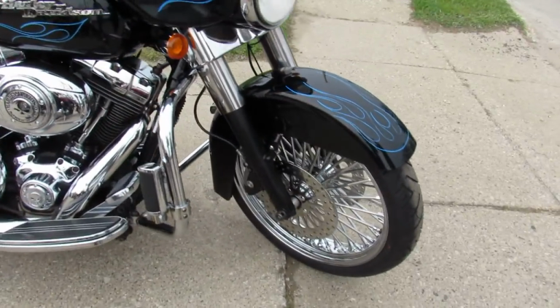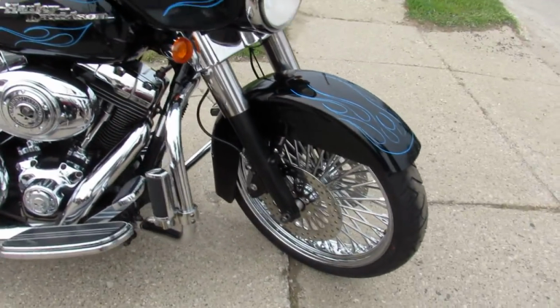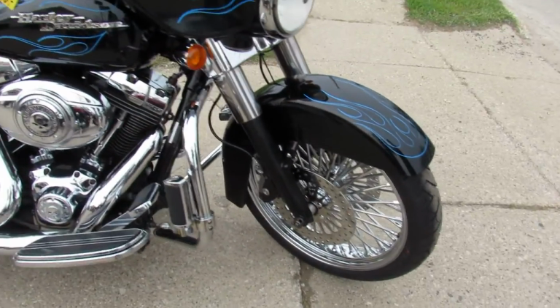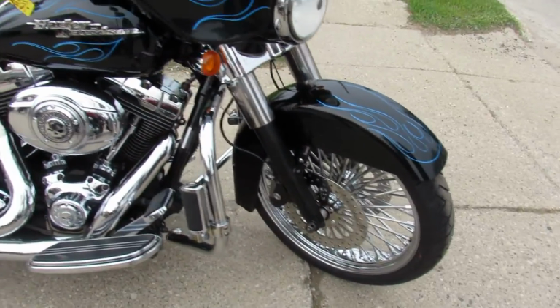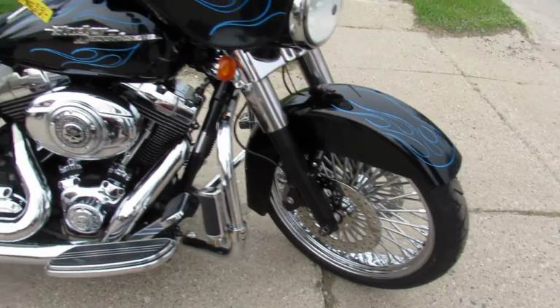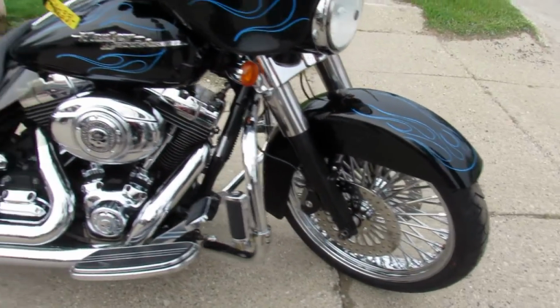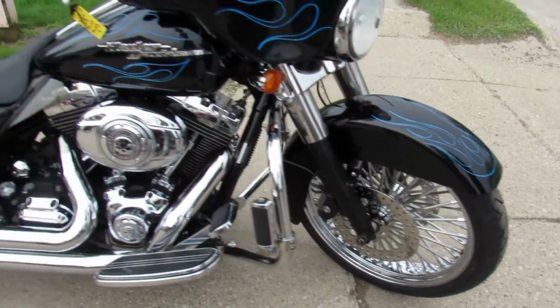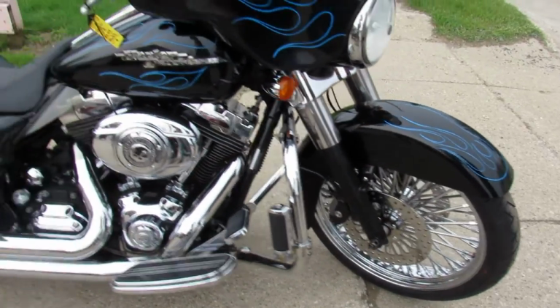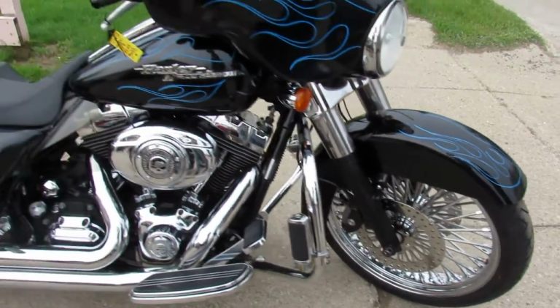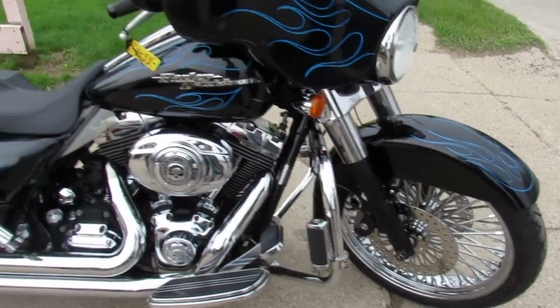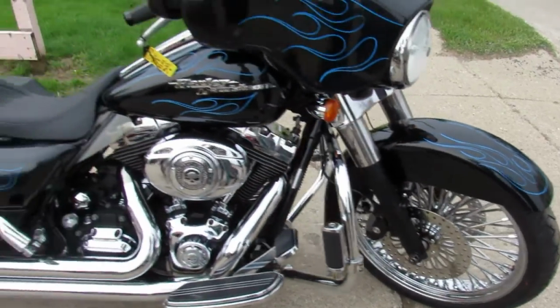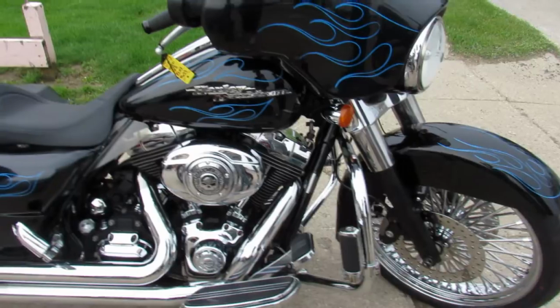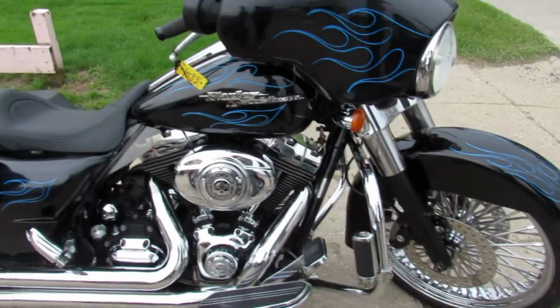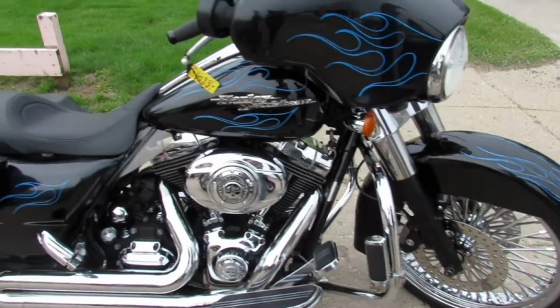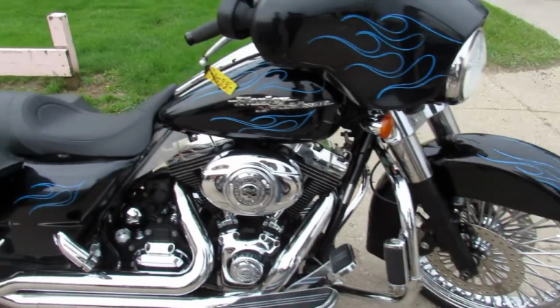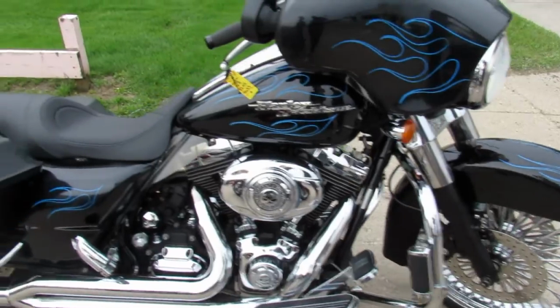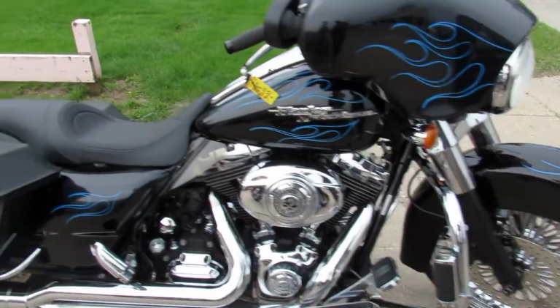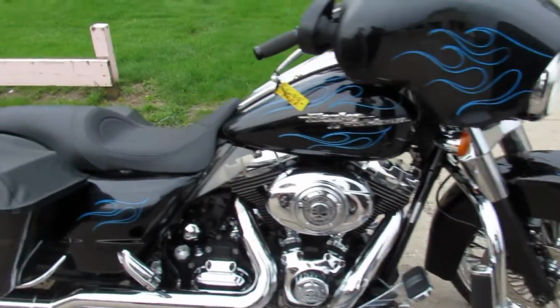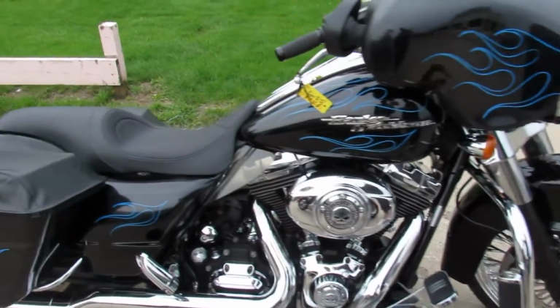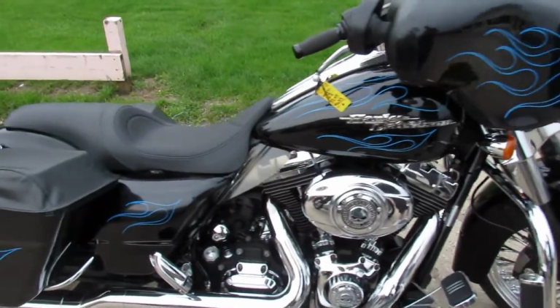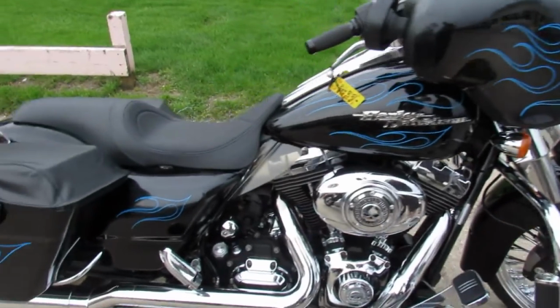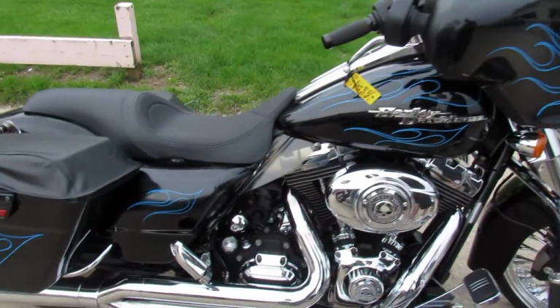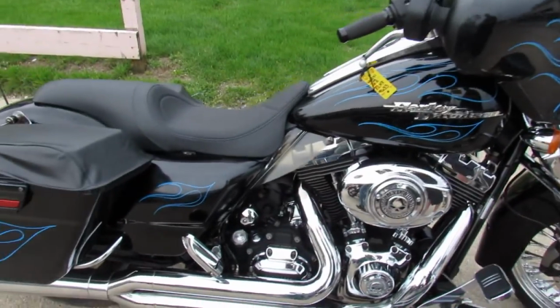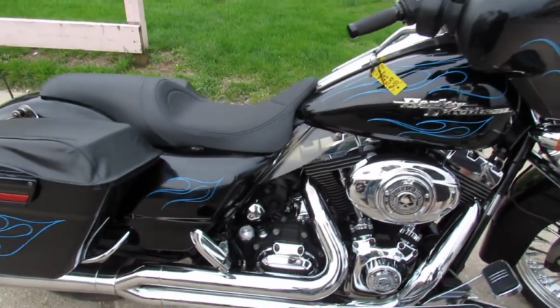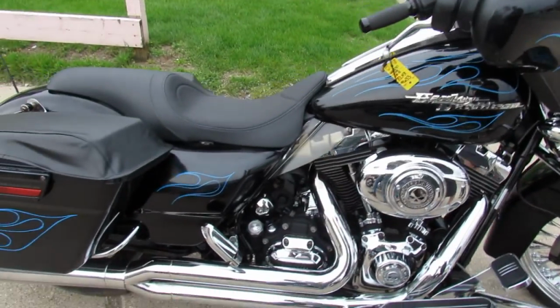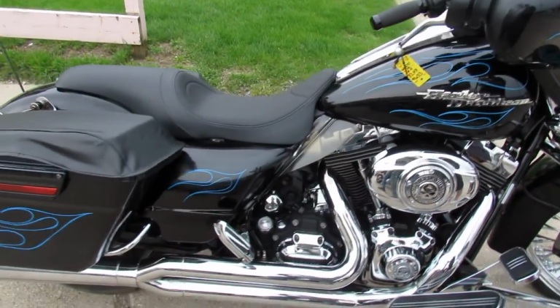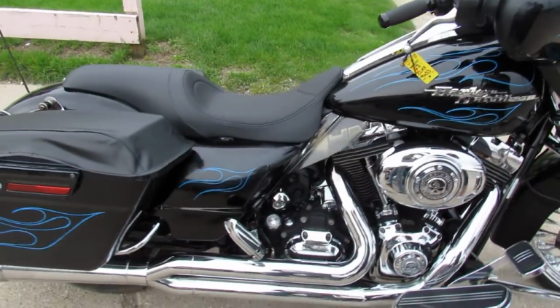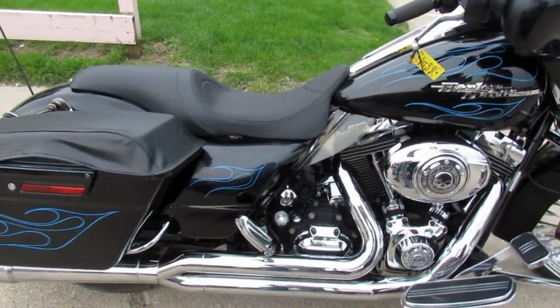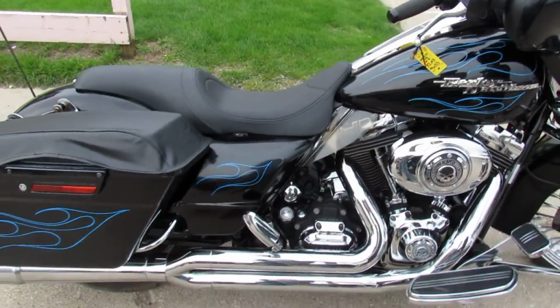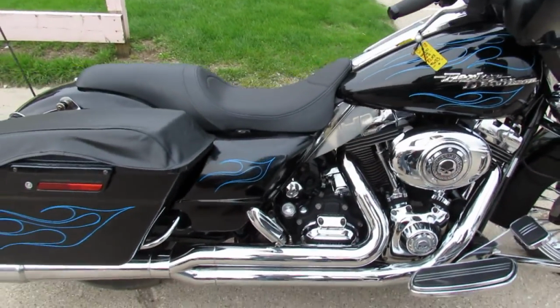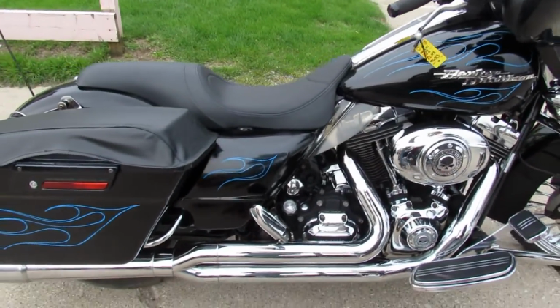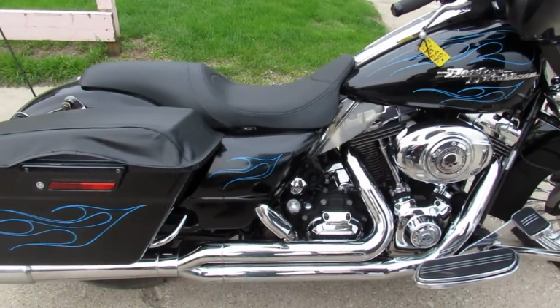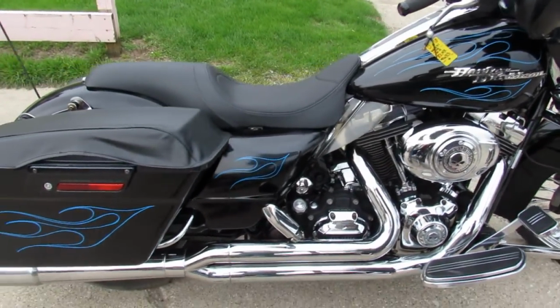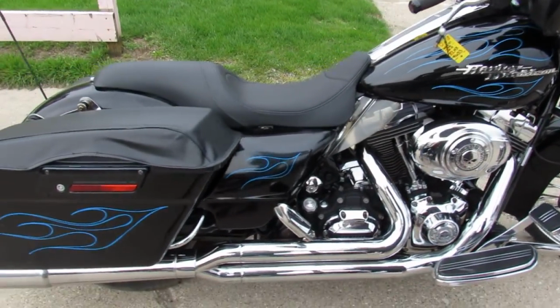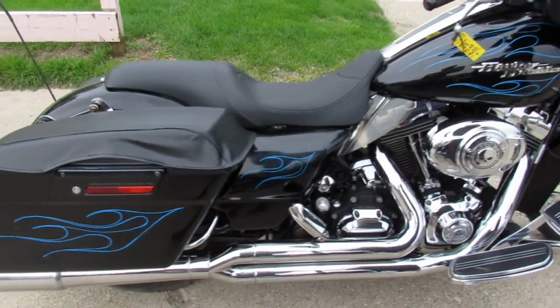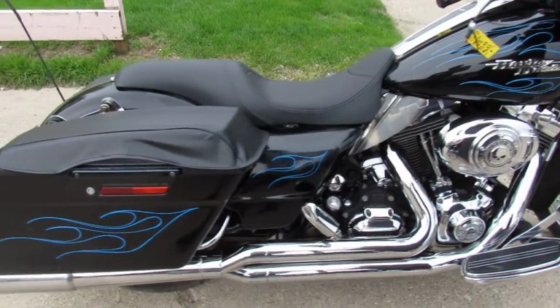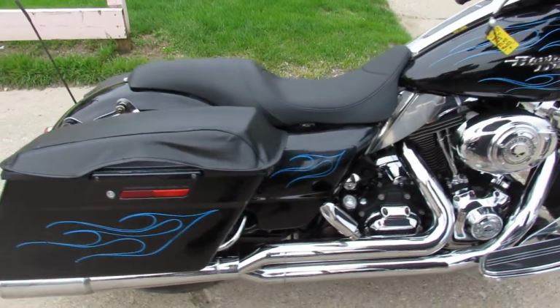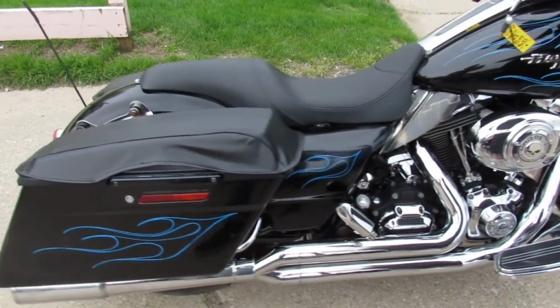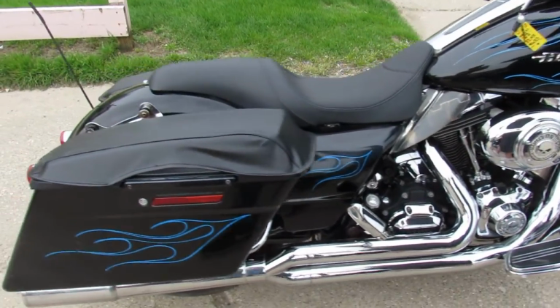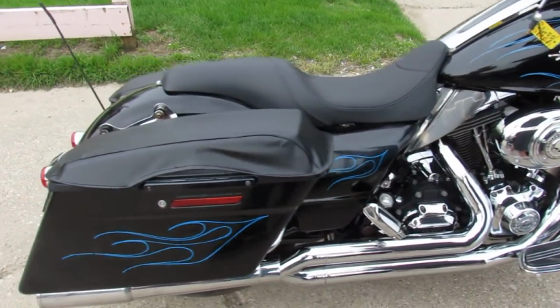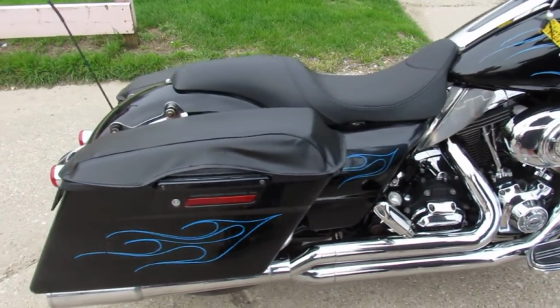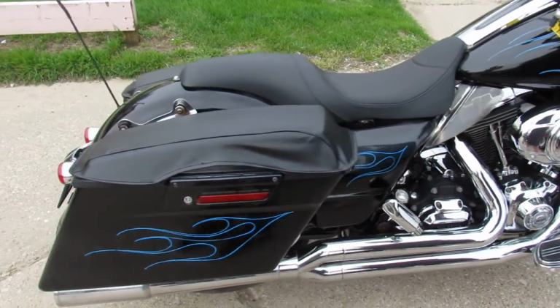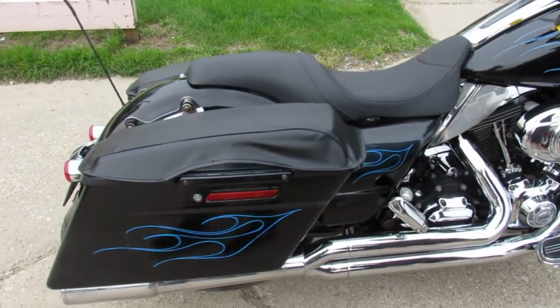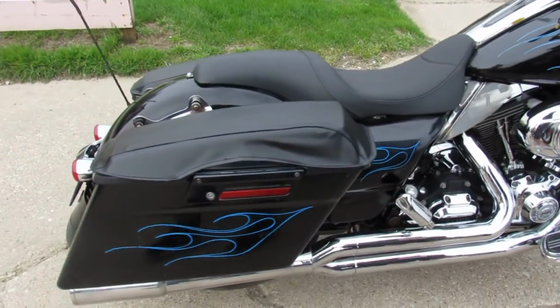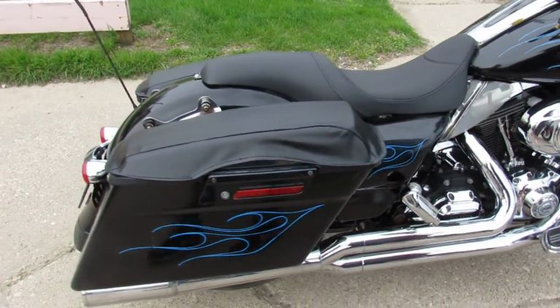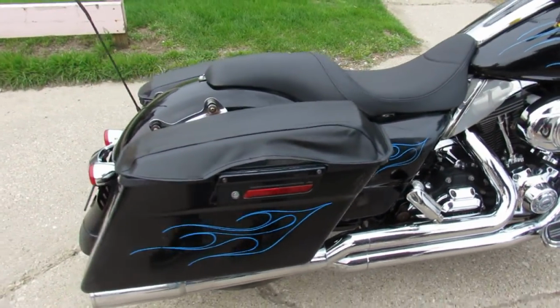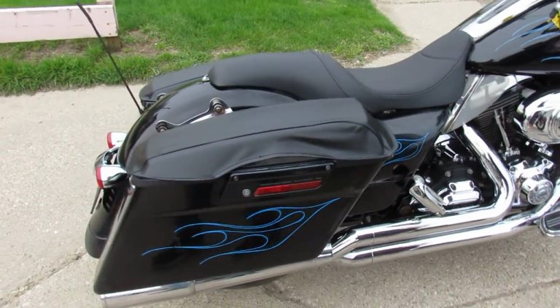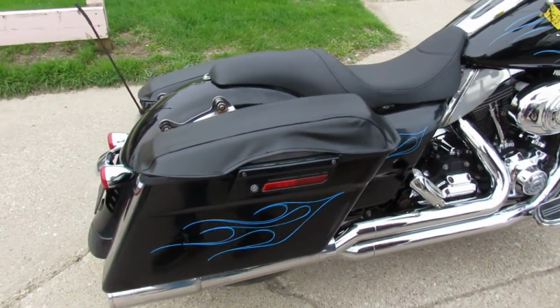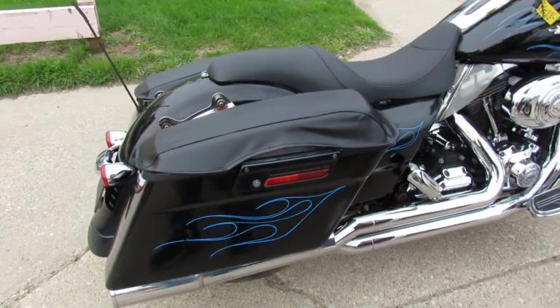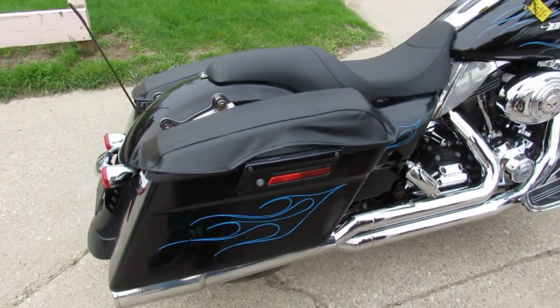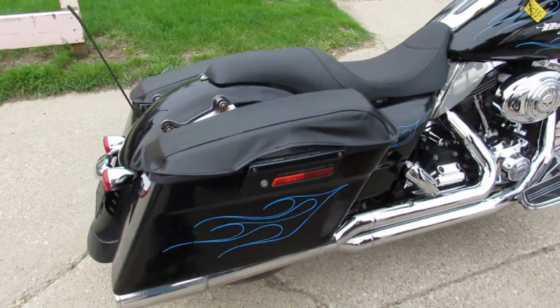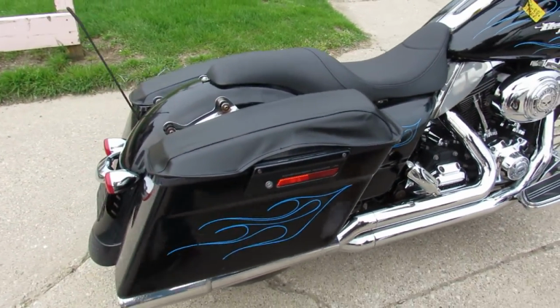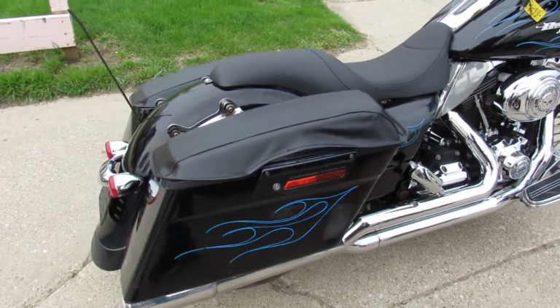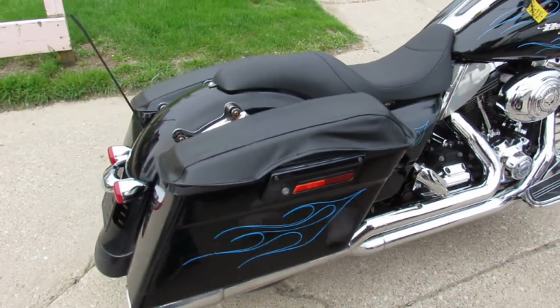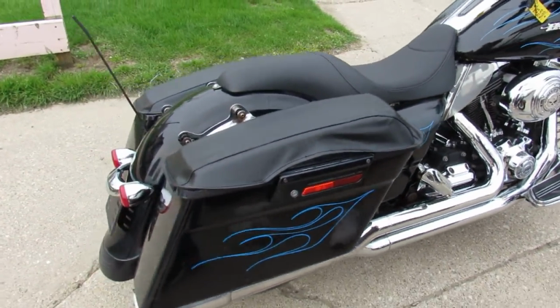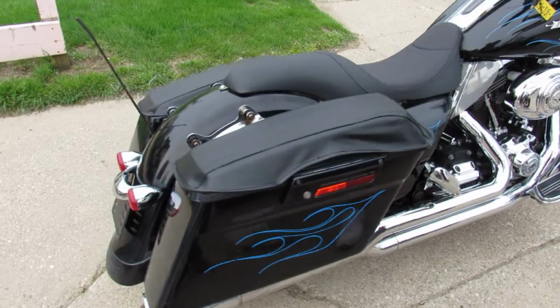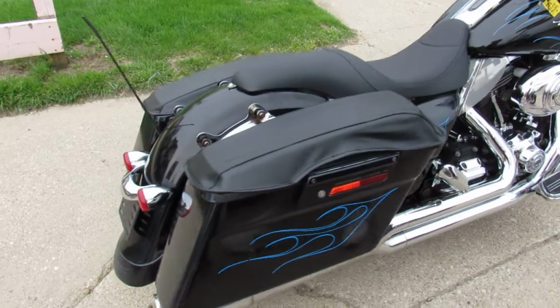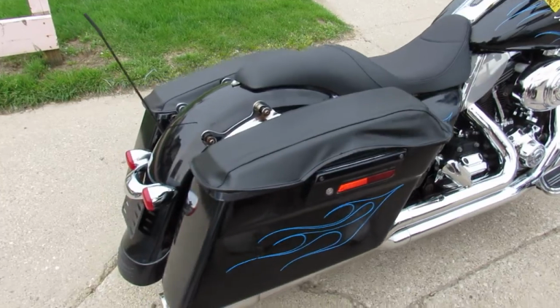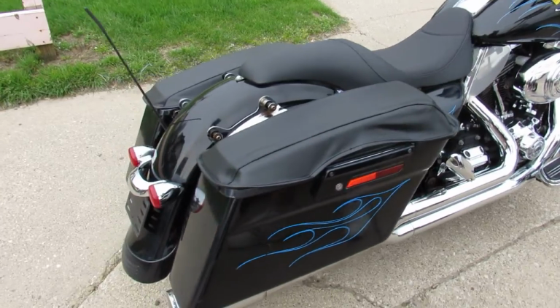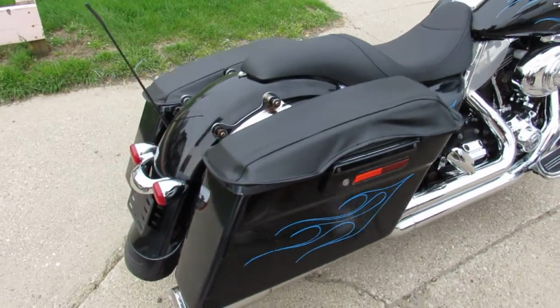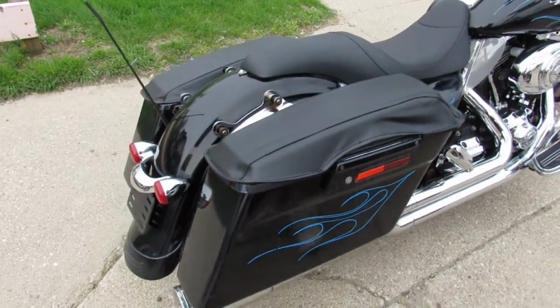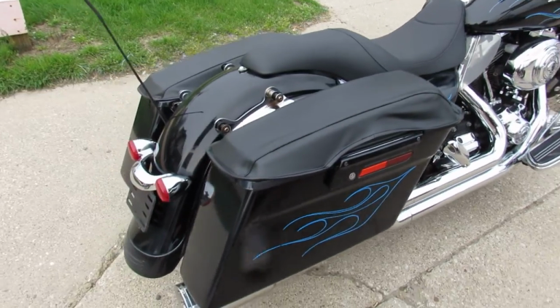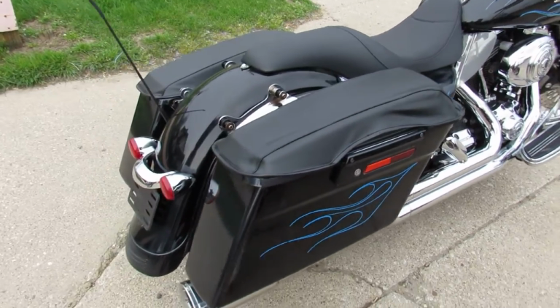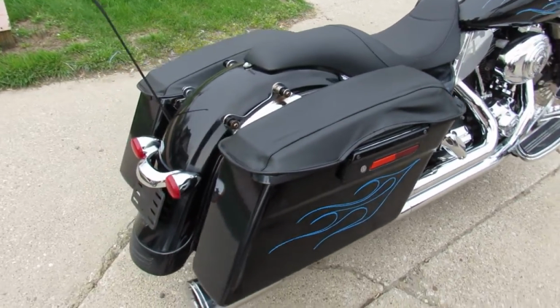This one's got the custom Willie G all over the place. Dual Vance and Hines exhaust. You're going to turn heads everywhere you go.